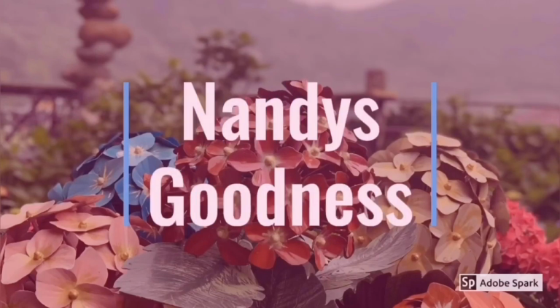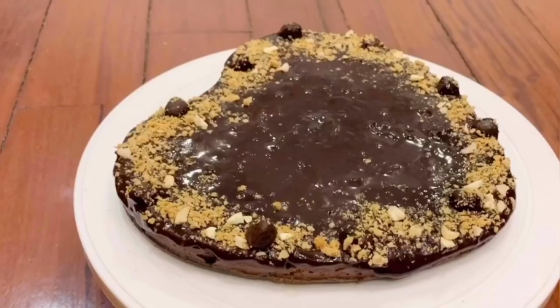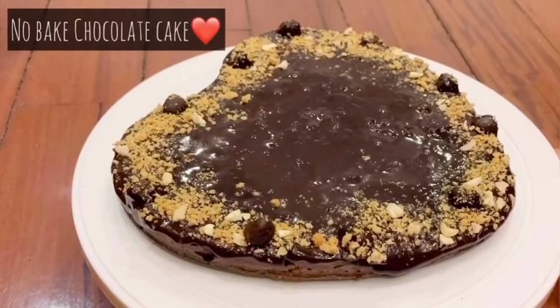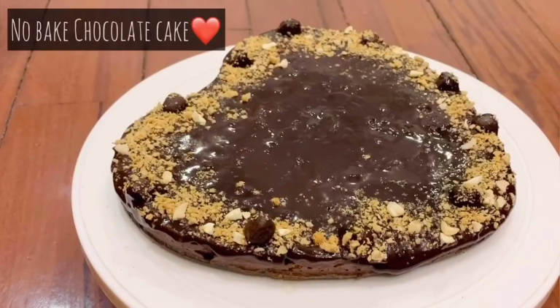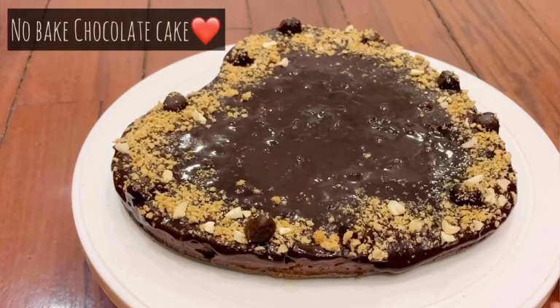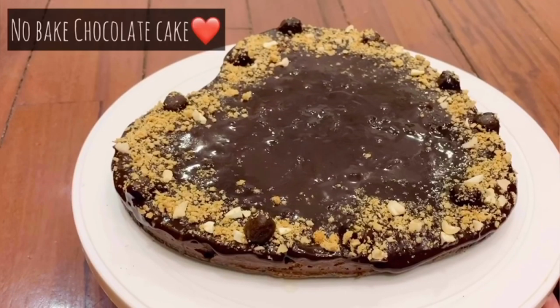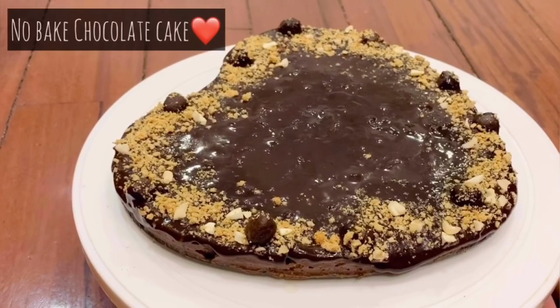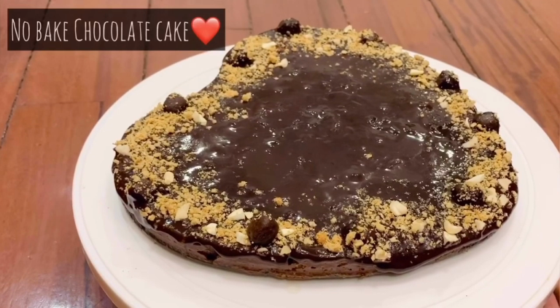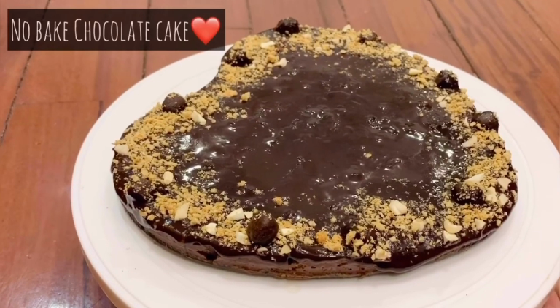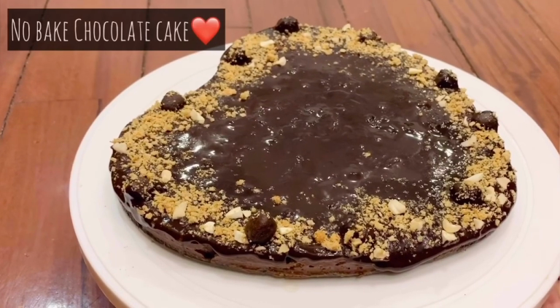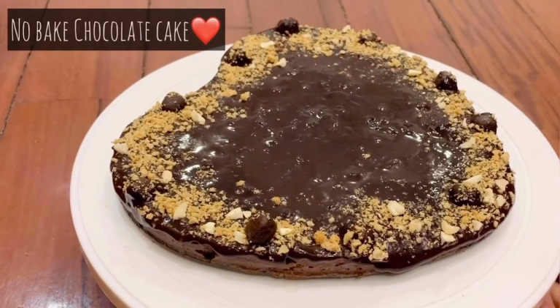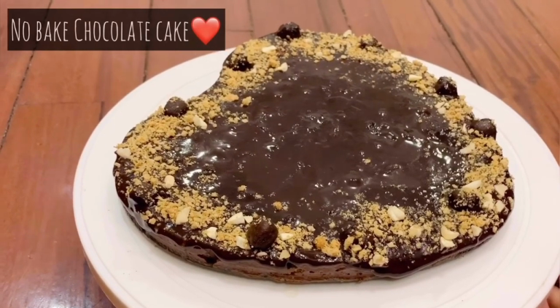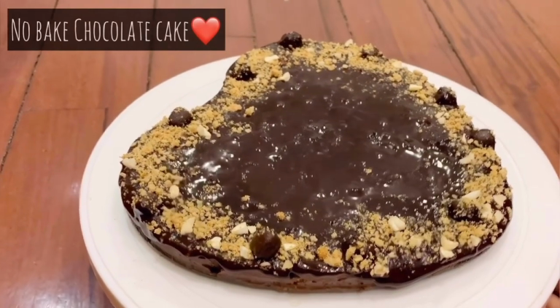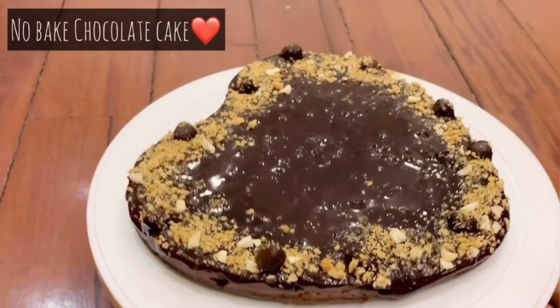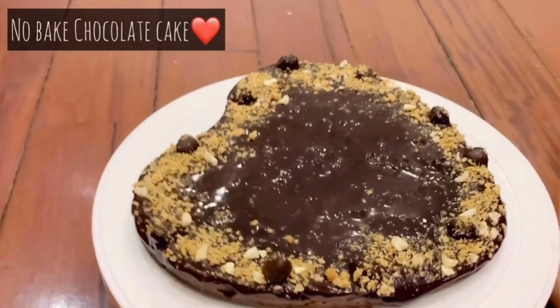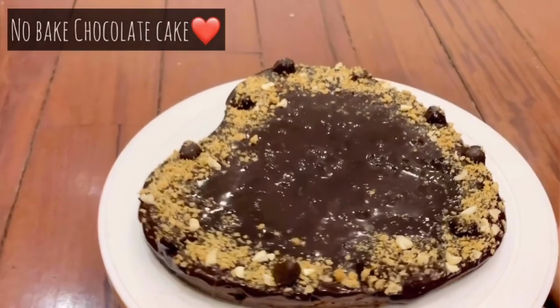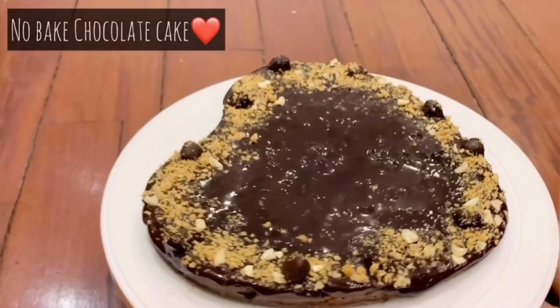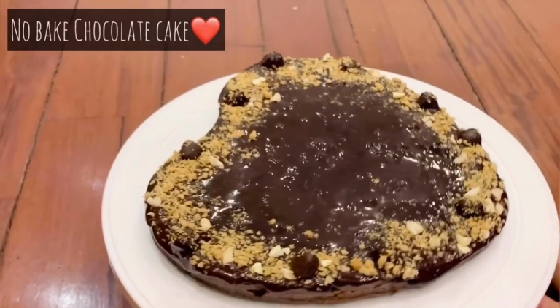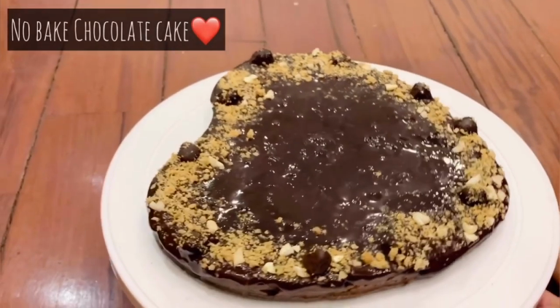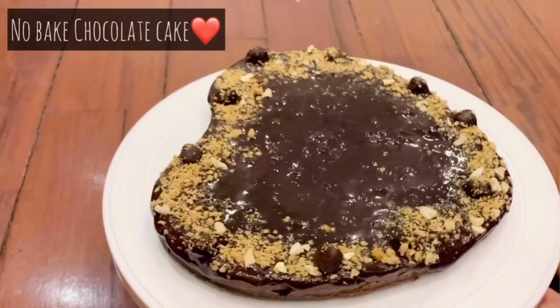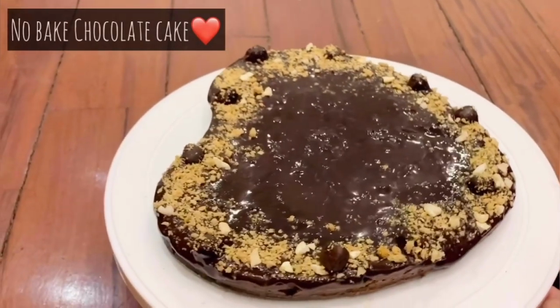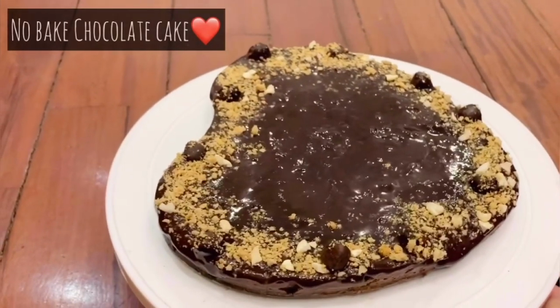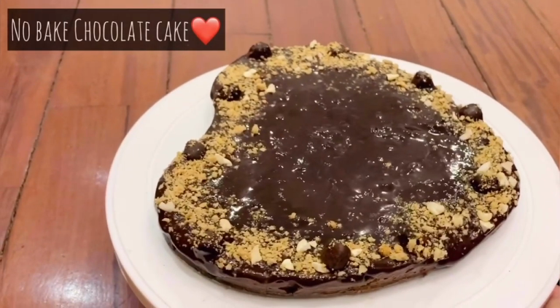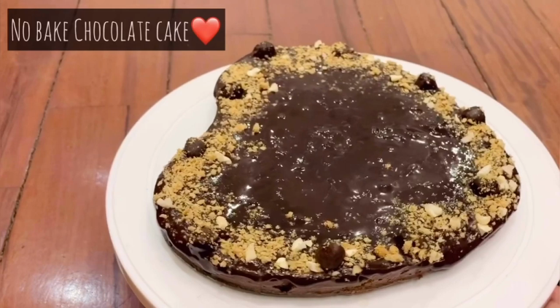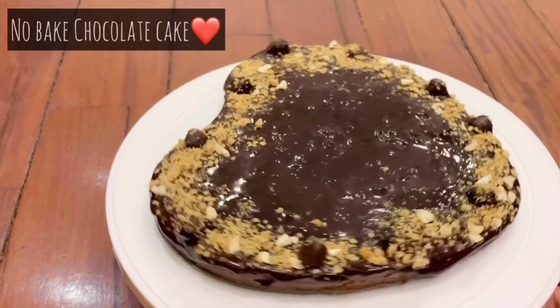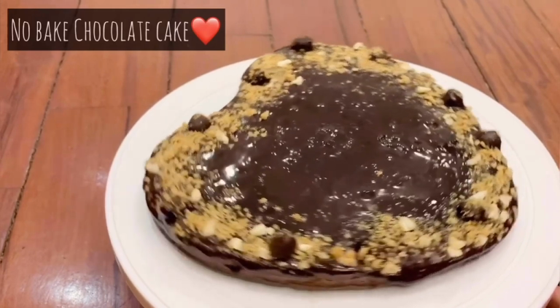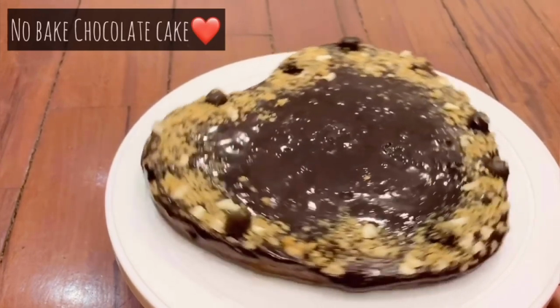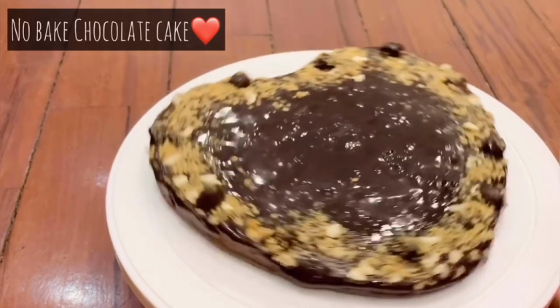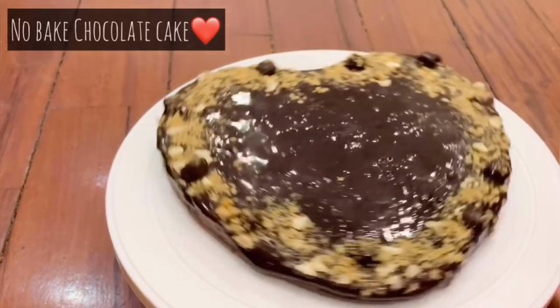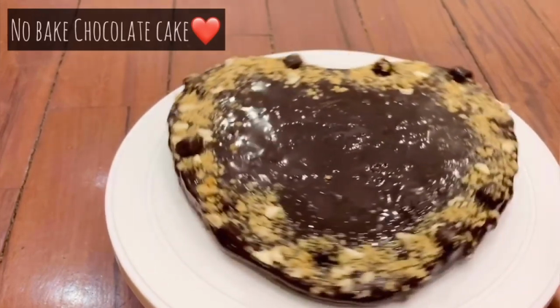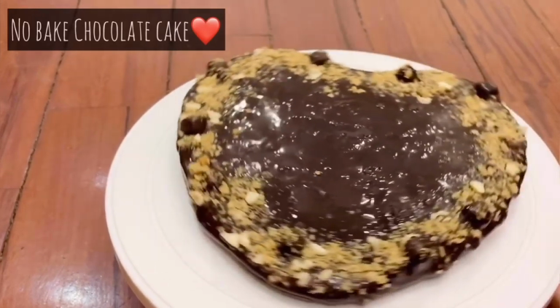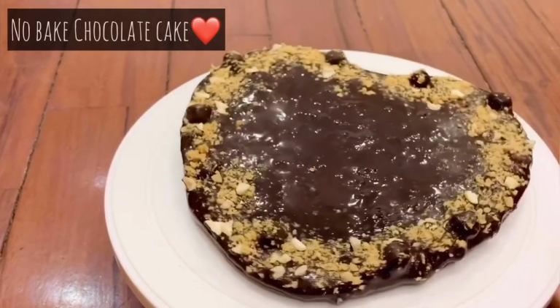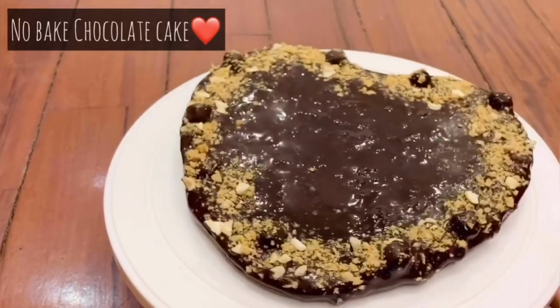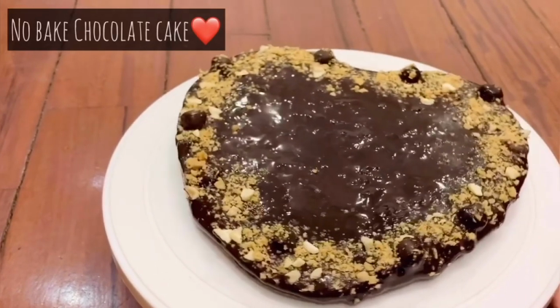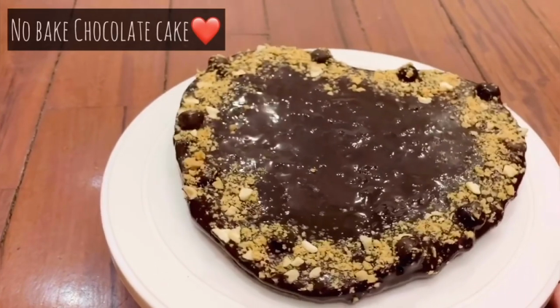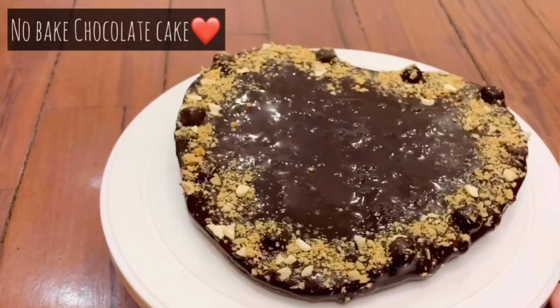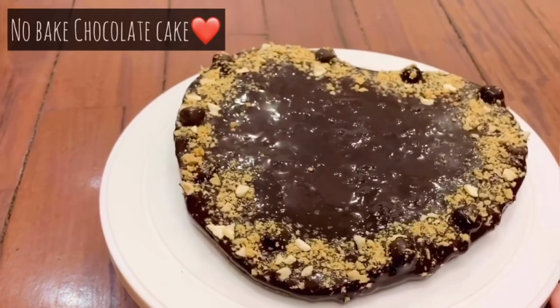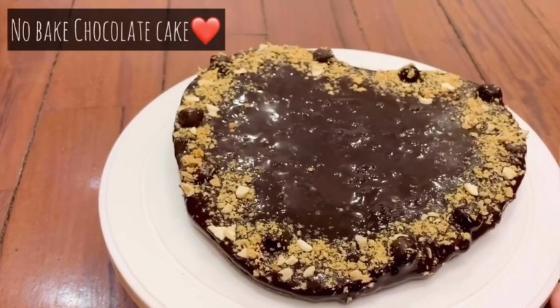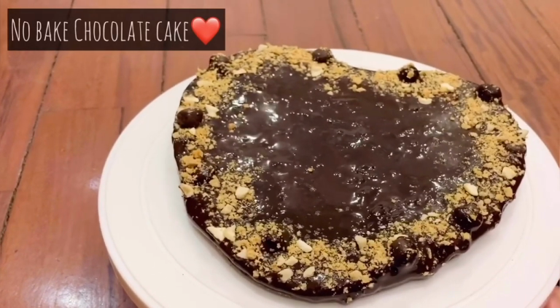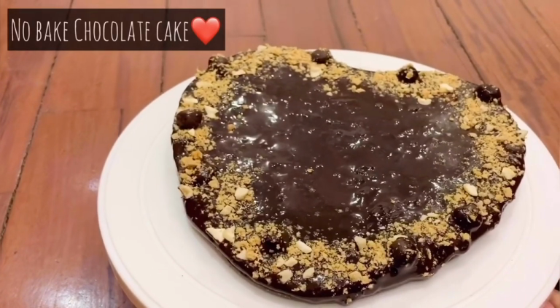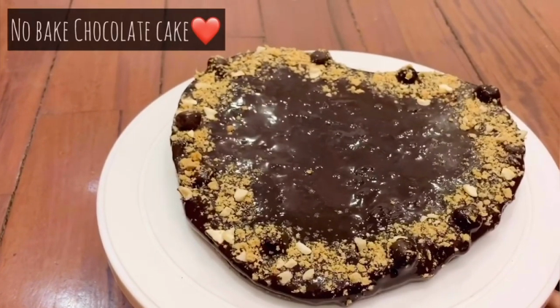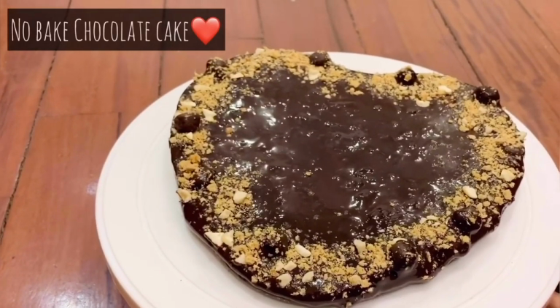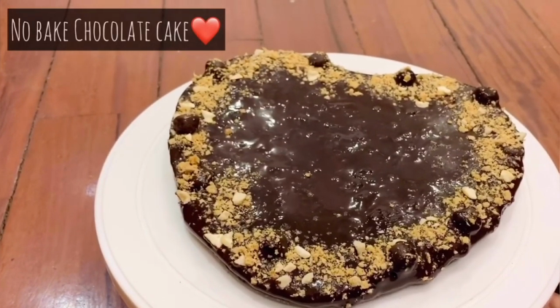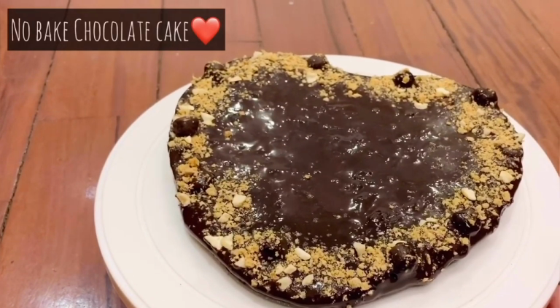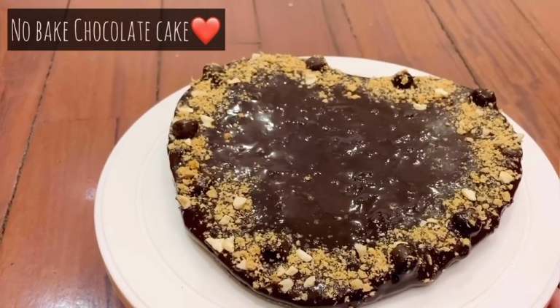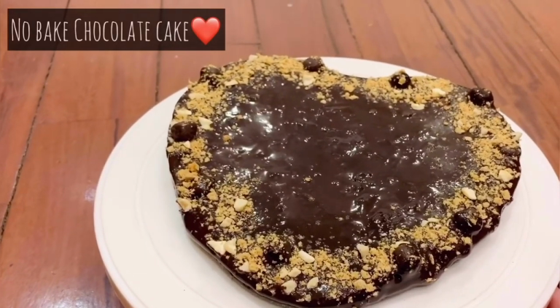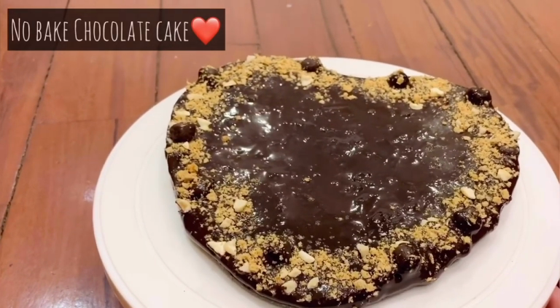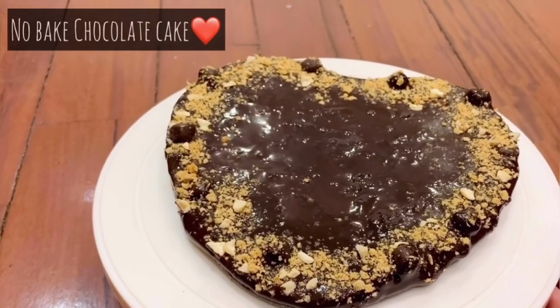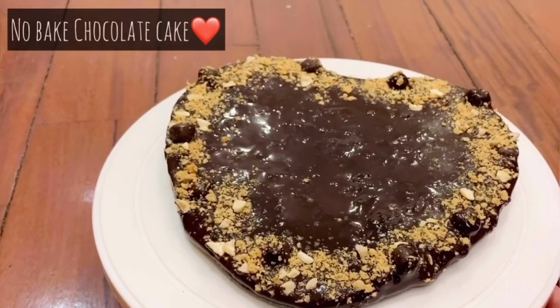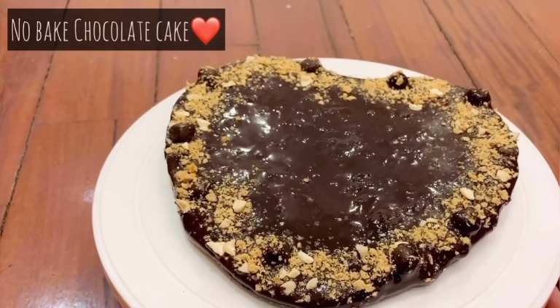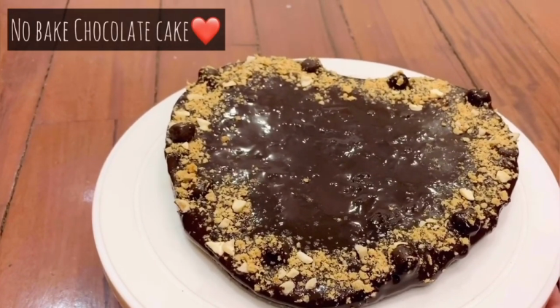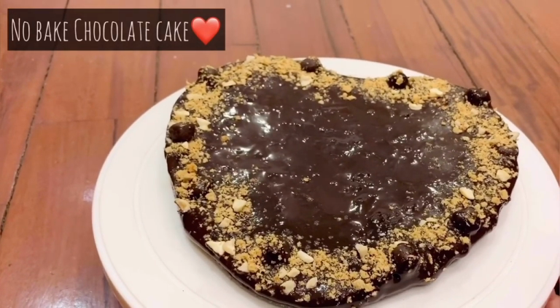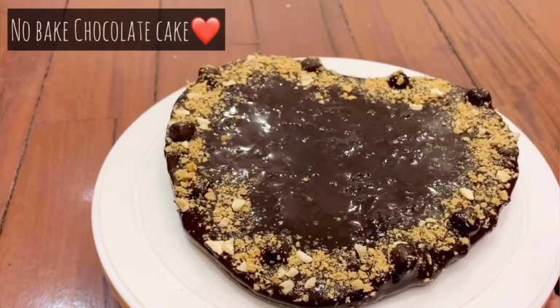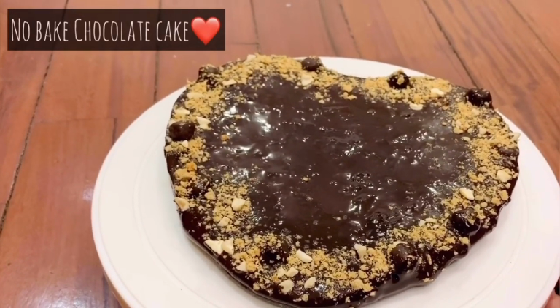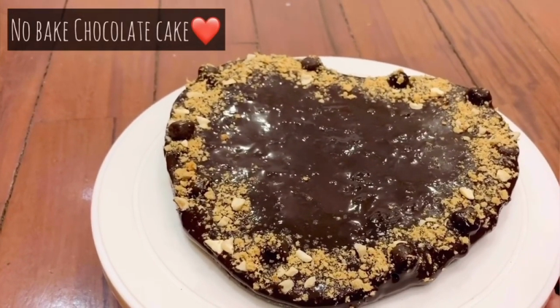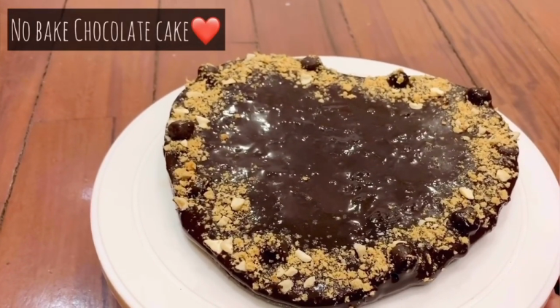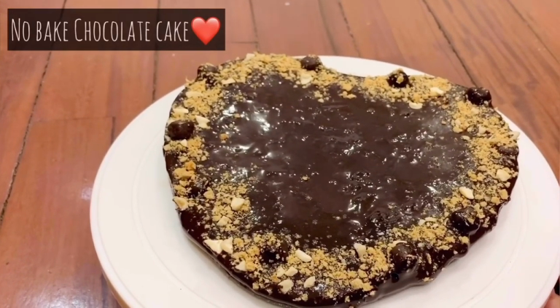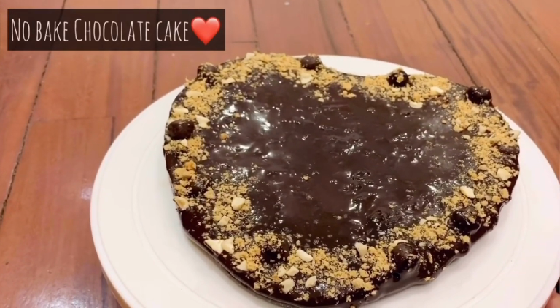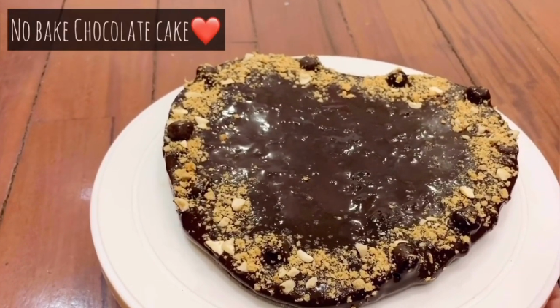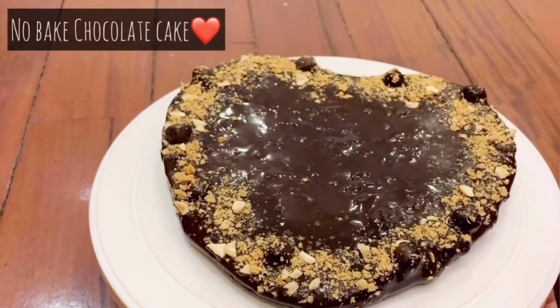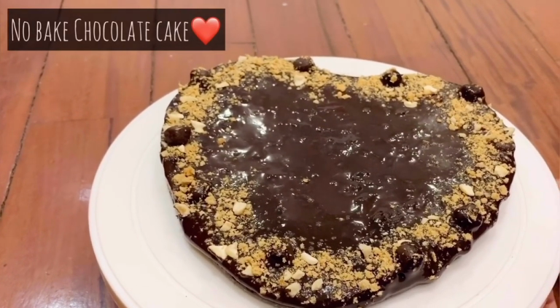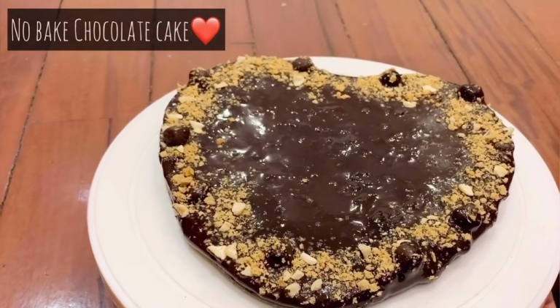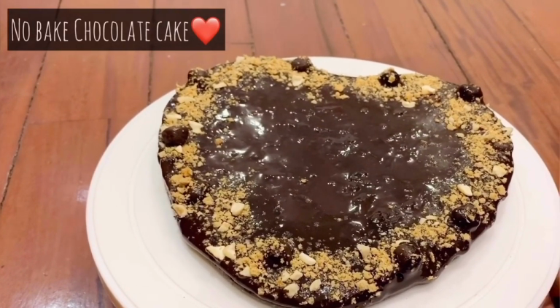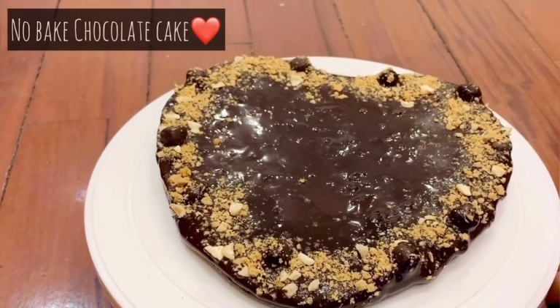Hello Makkale, welcome to Nandi's goodness. In this video, we will show you a chocolate cake recipe. You can see all of them in the title.